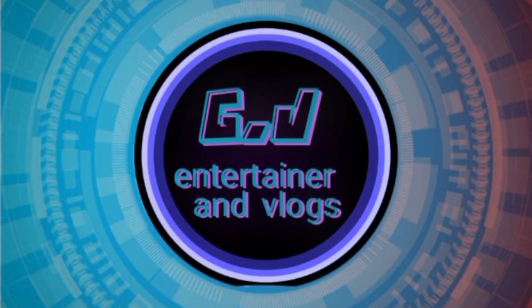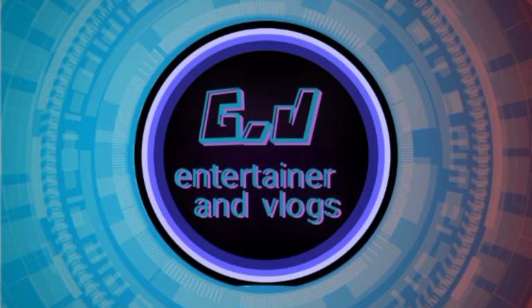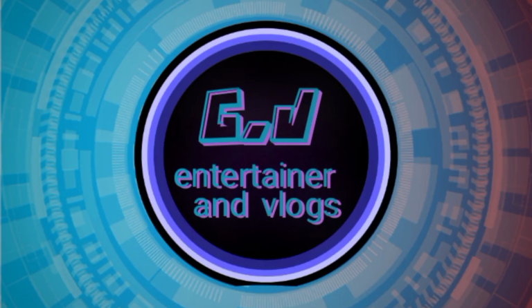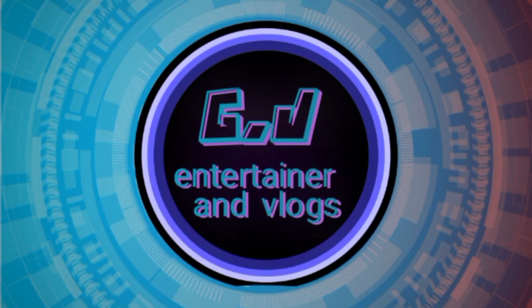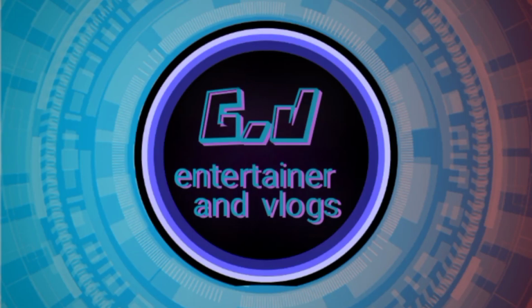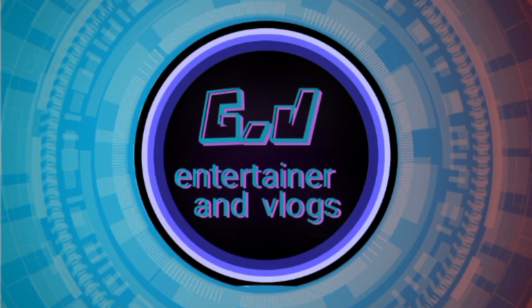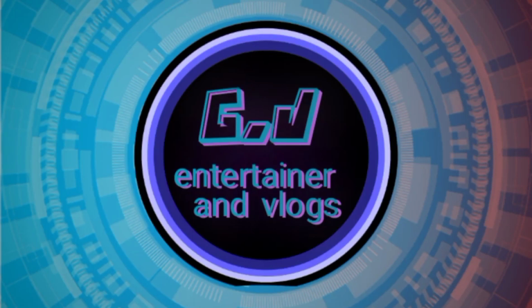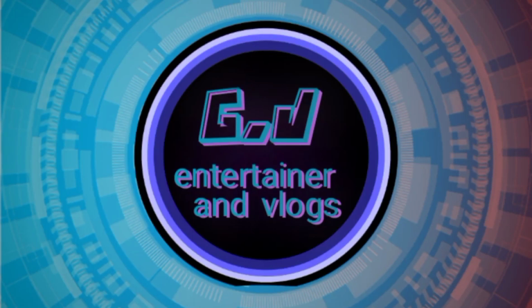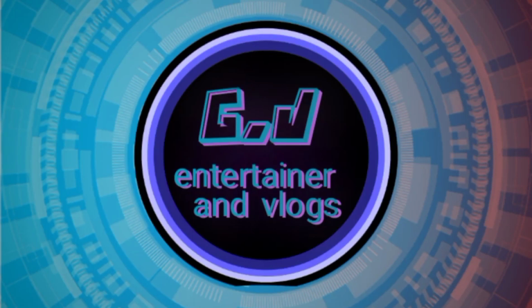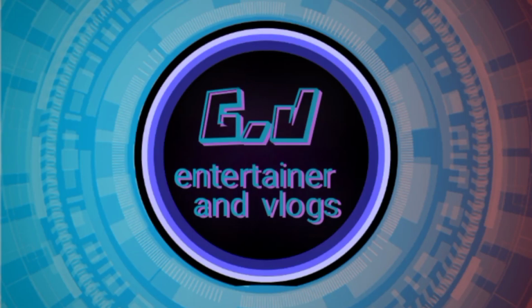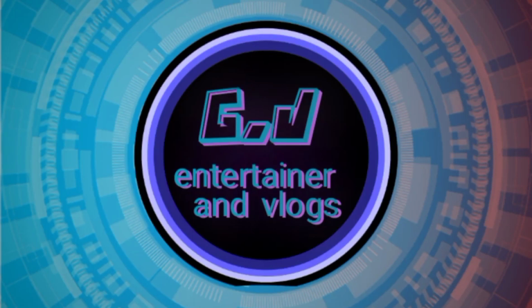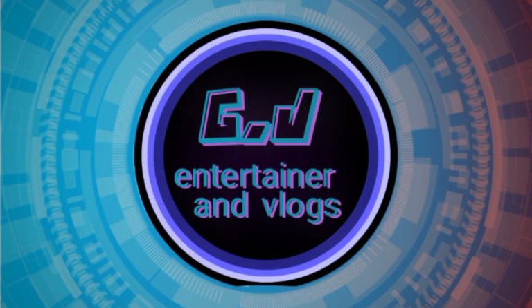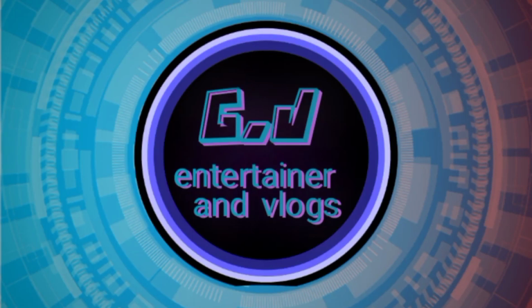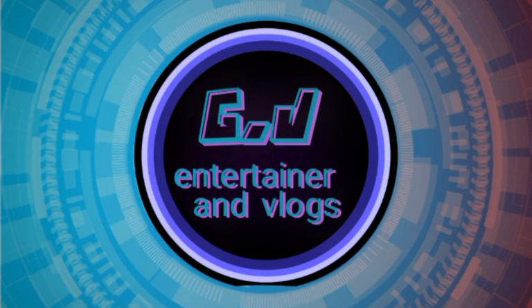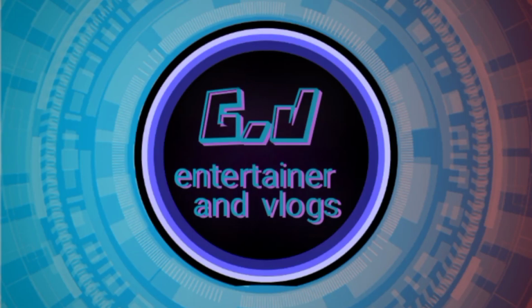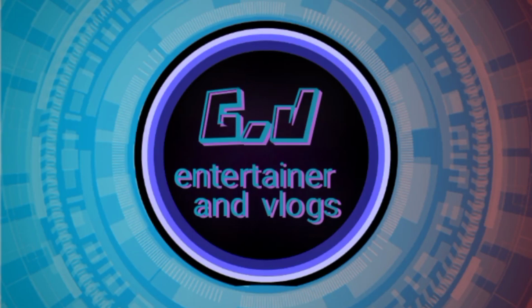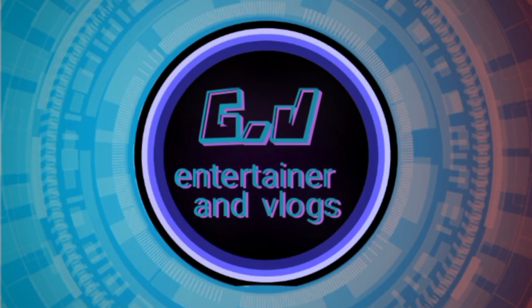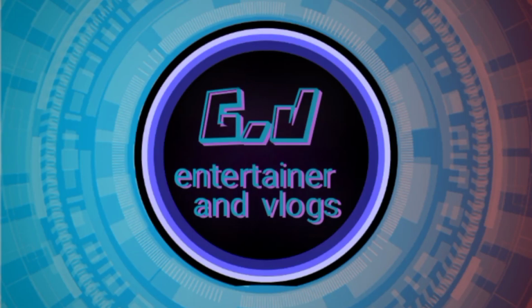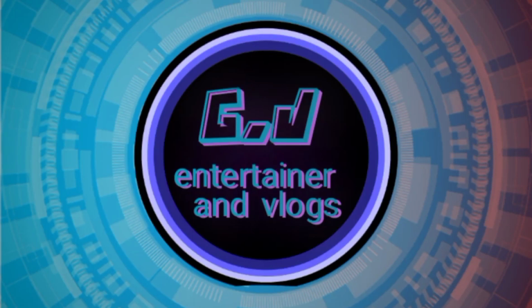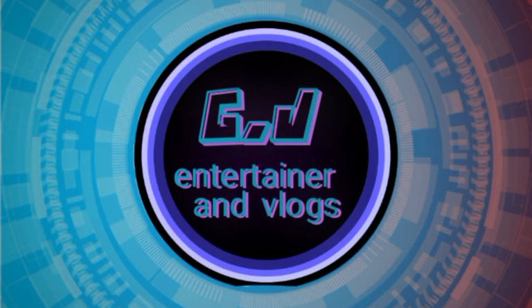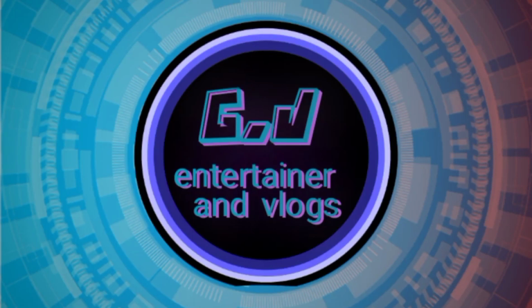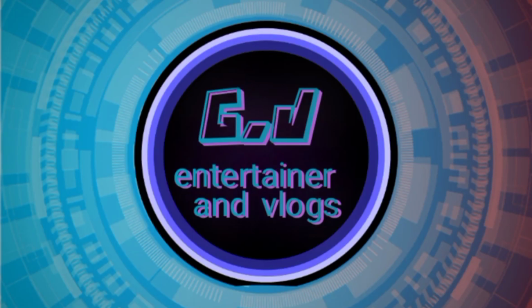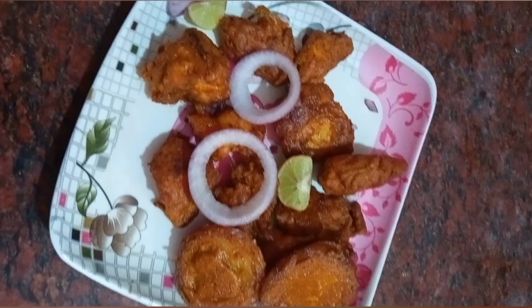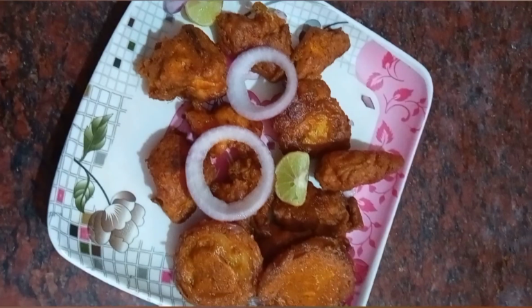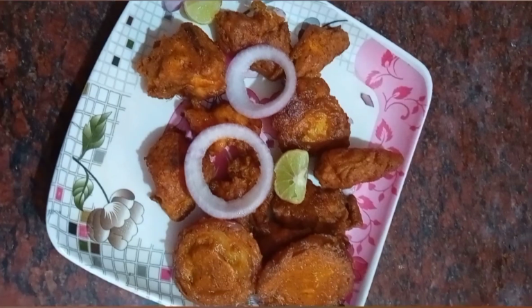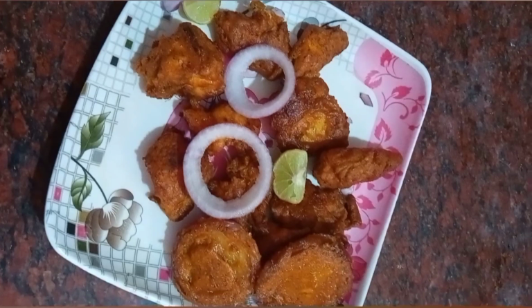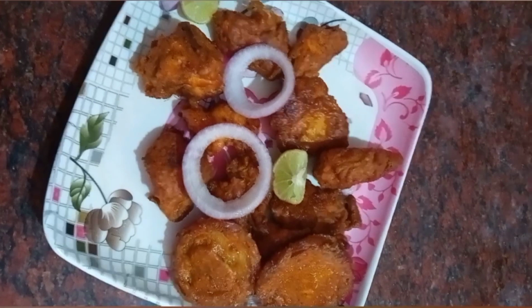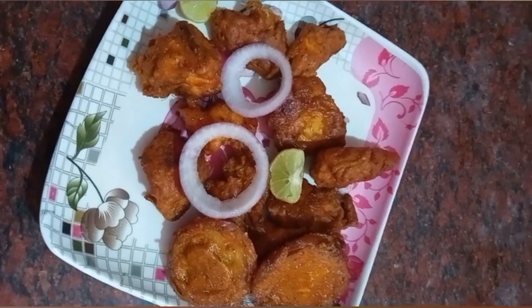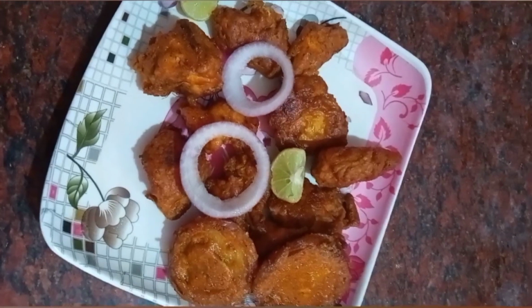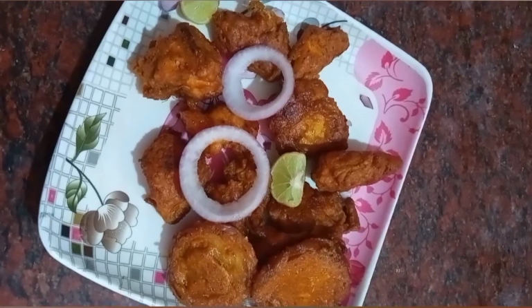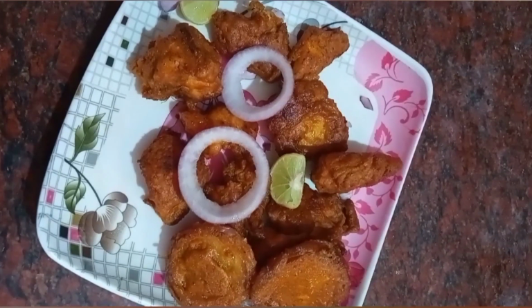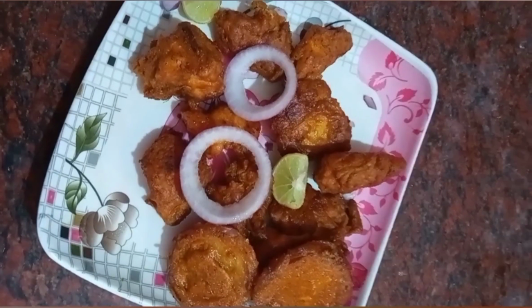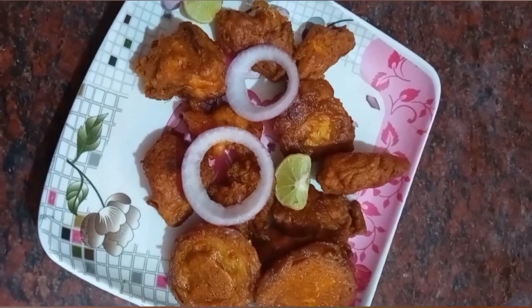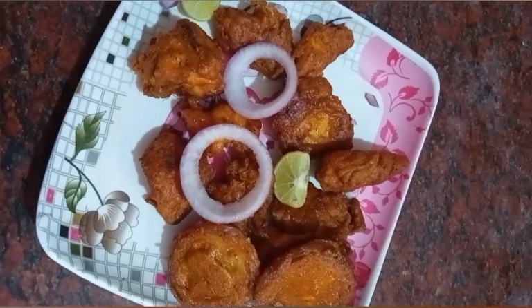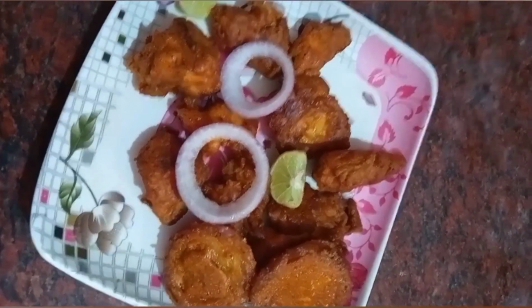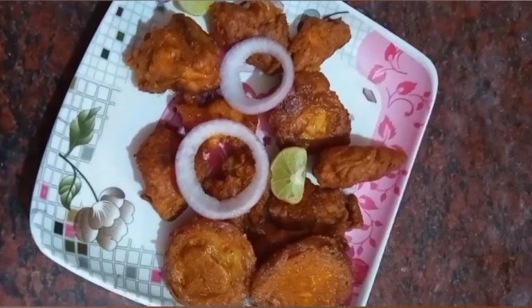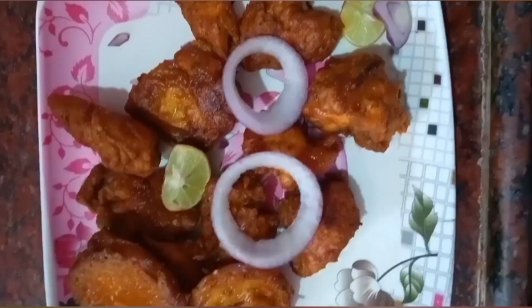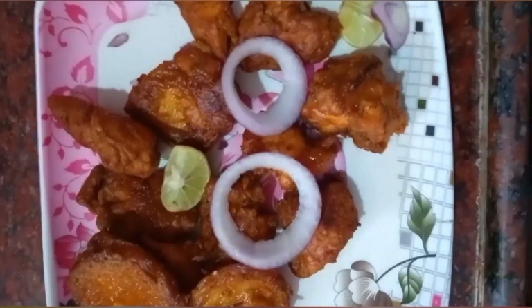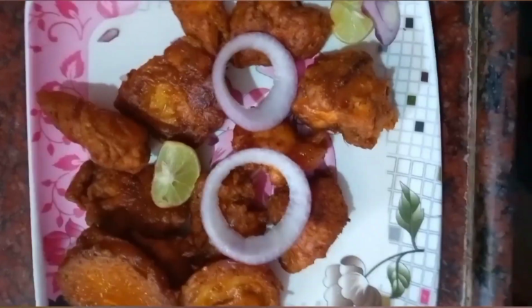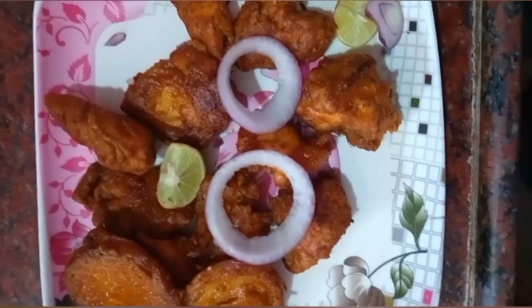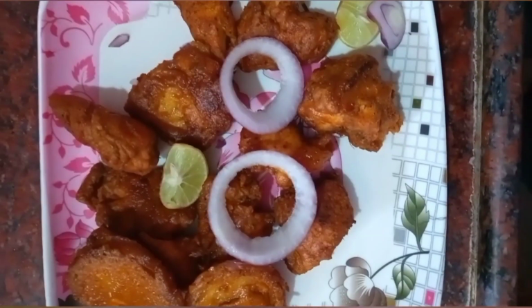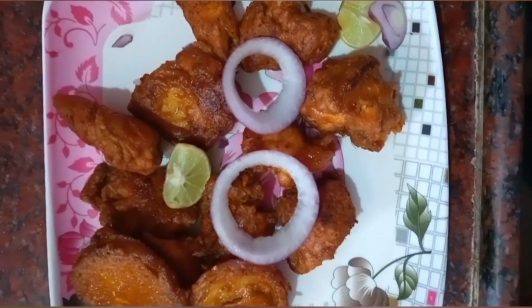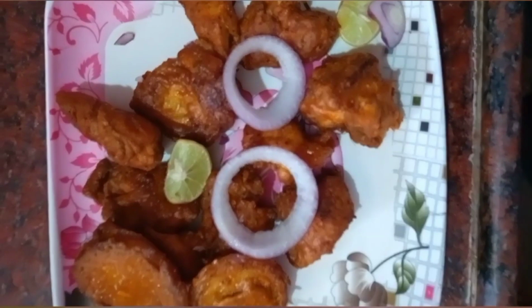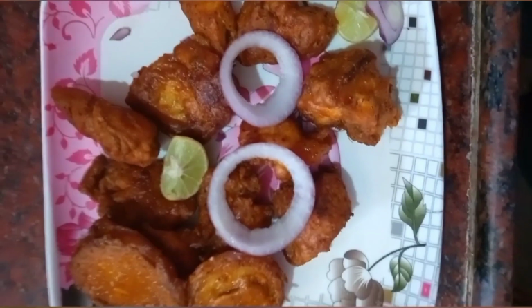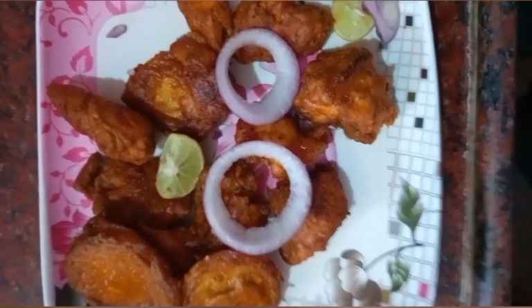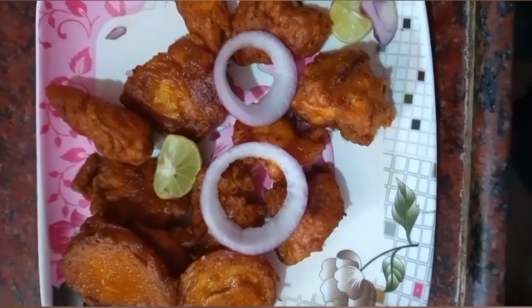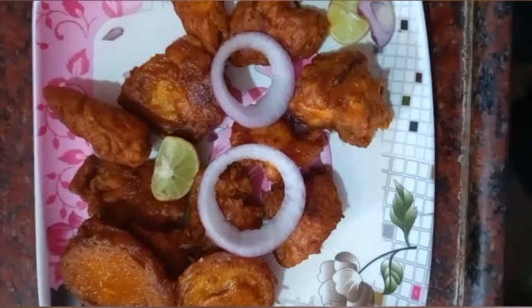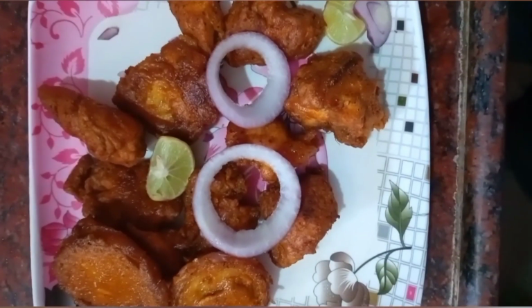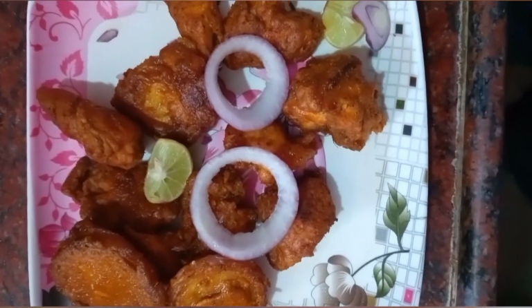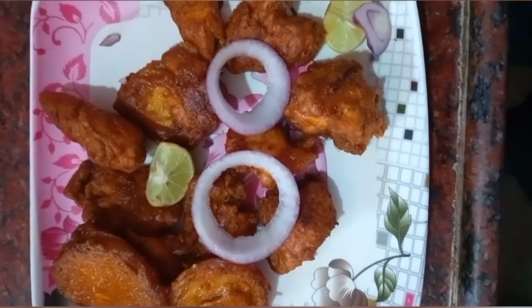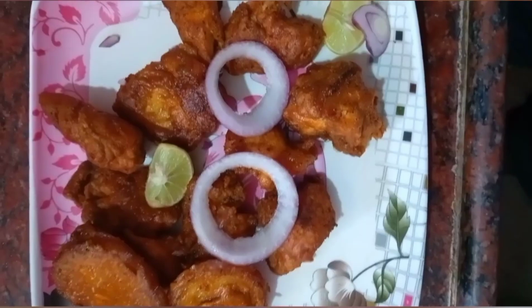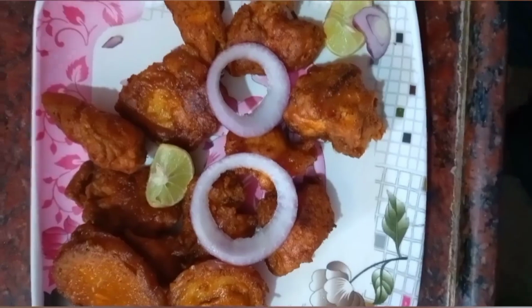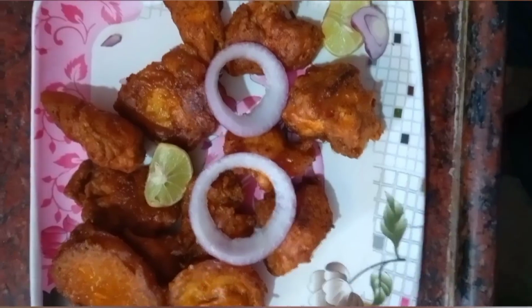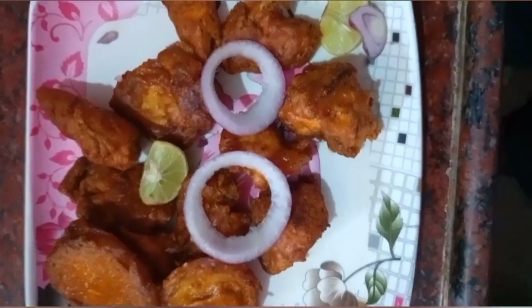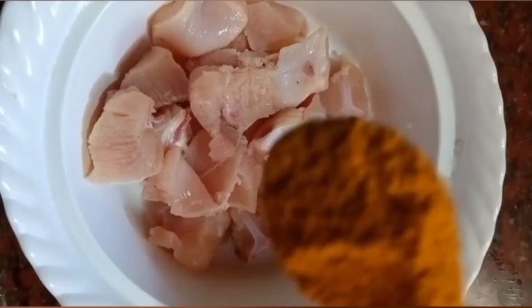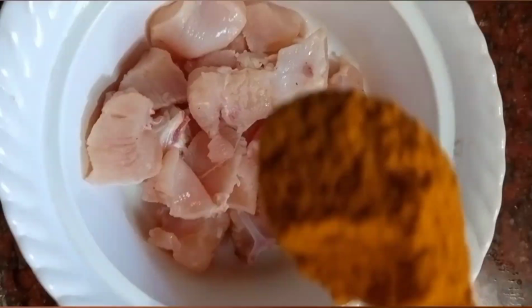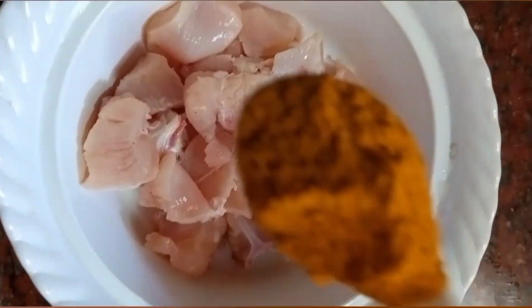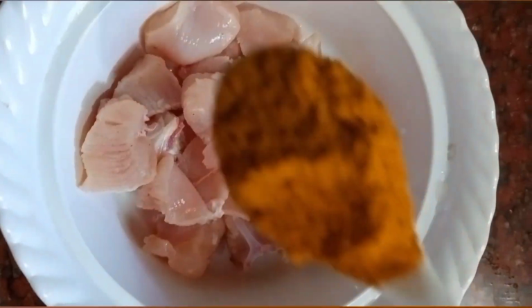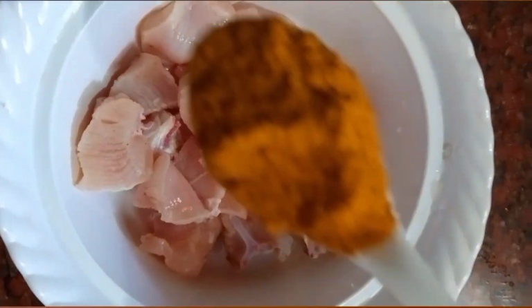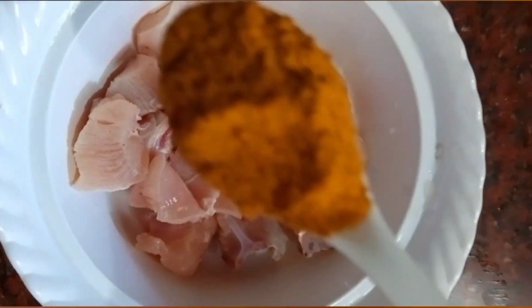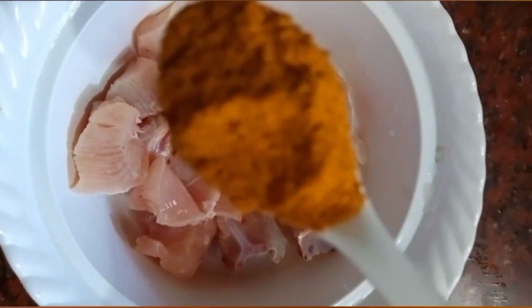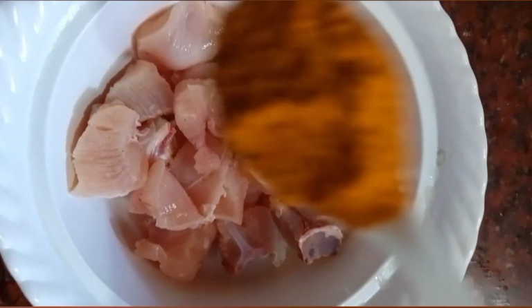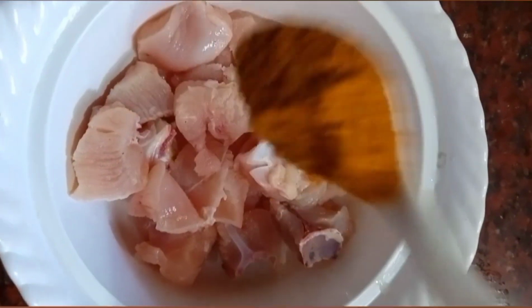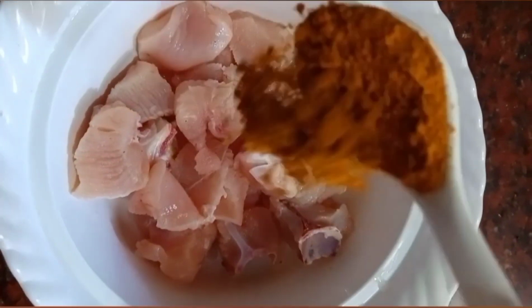Hi friends, I'm going to make chicken 65. Let's try this. Here is 300 grams chicken.